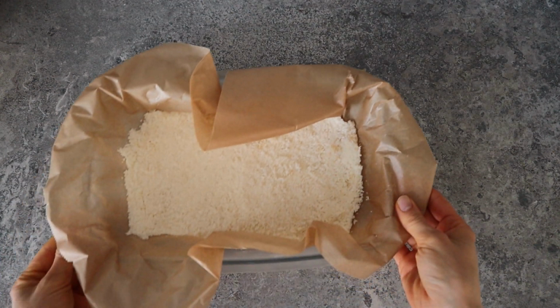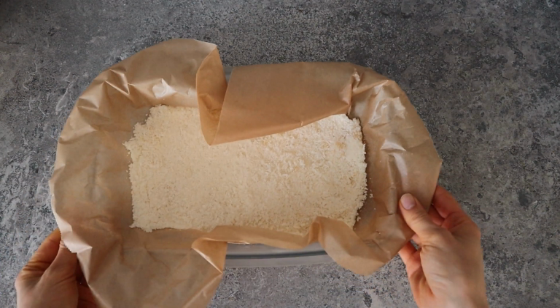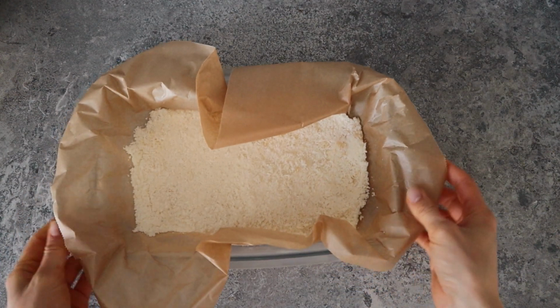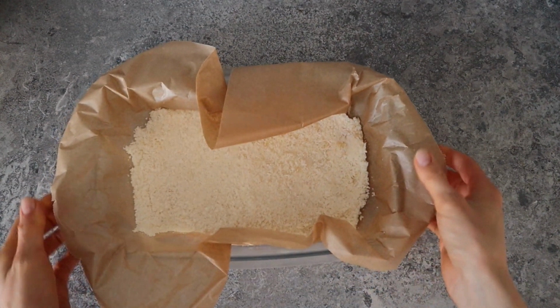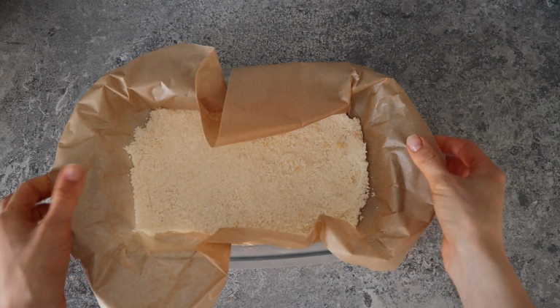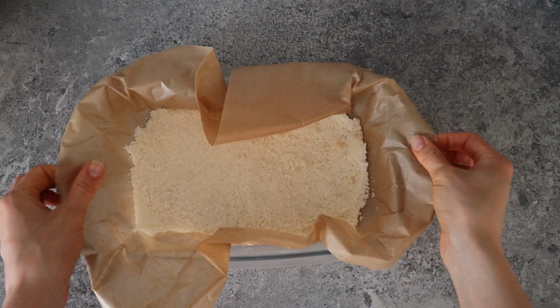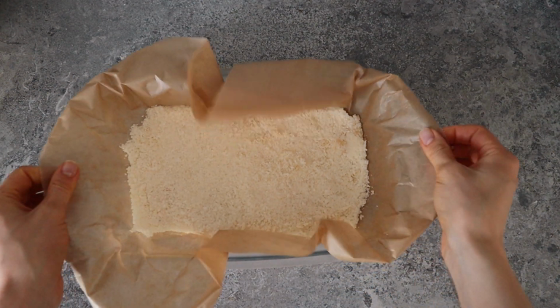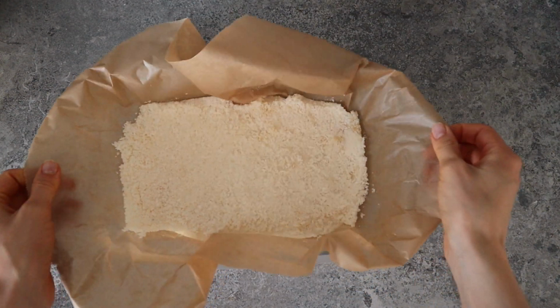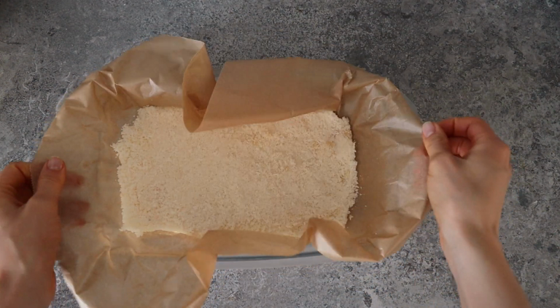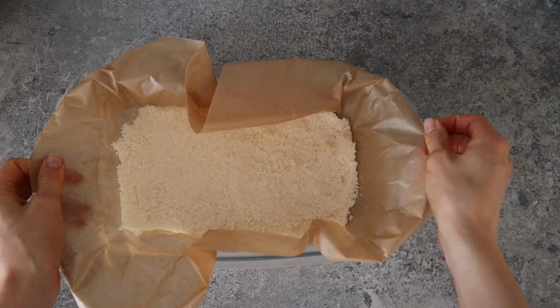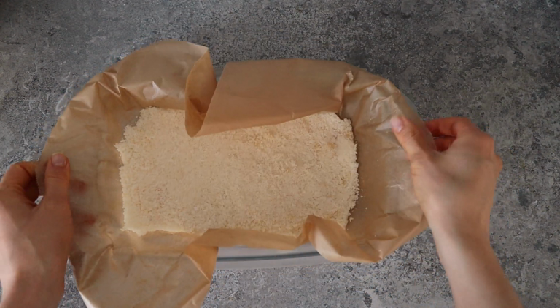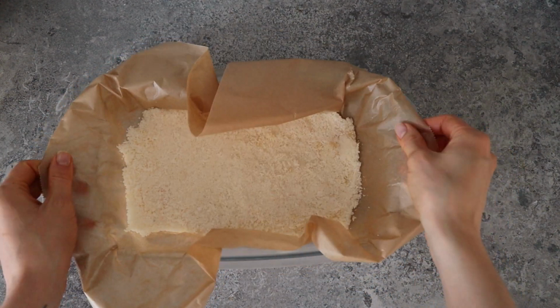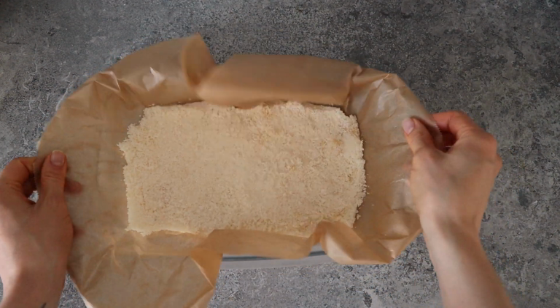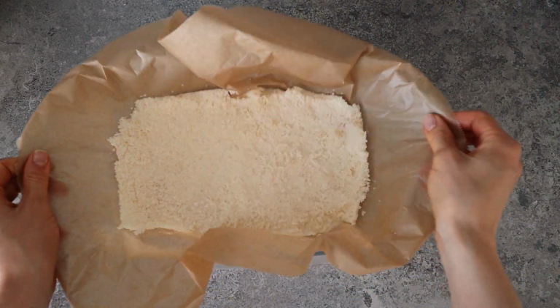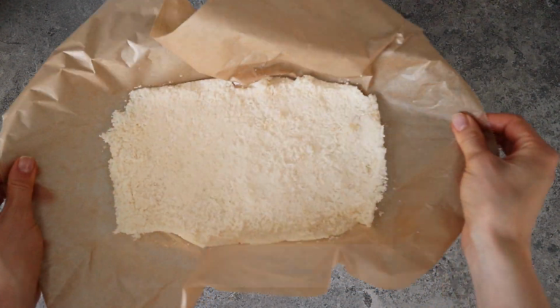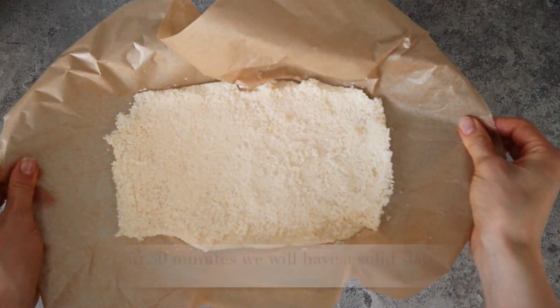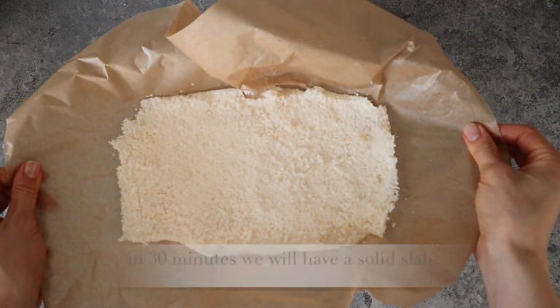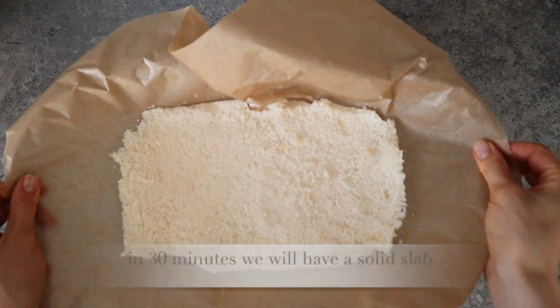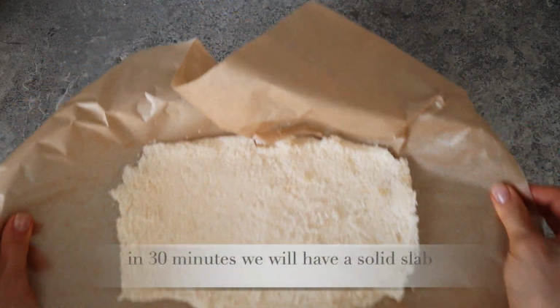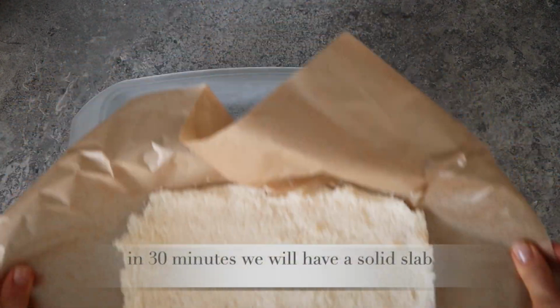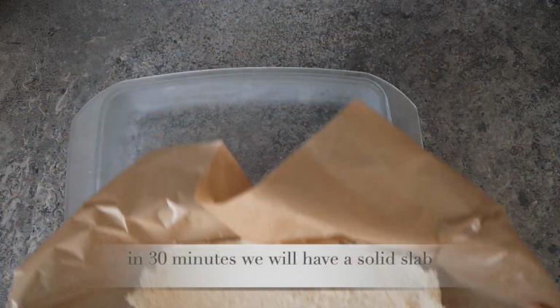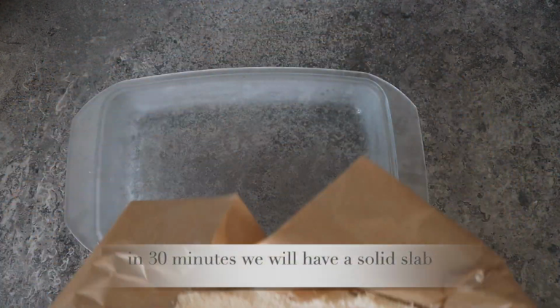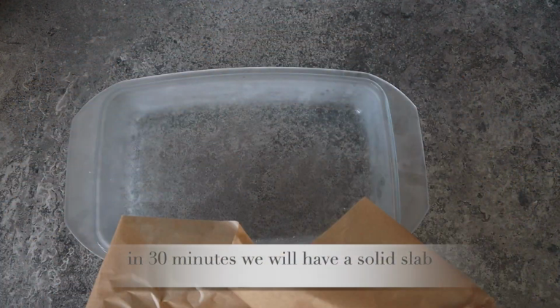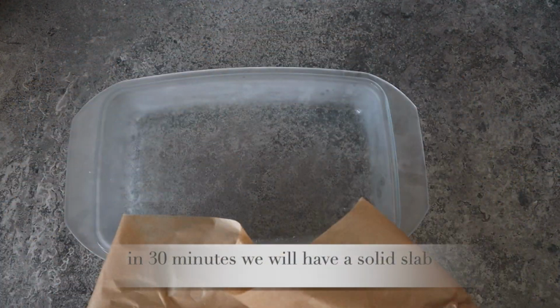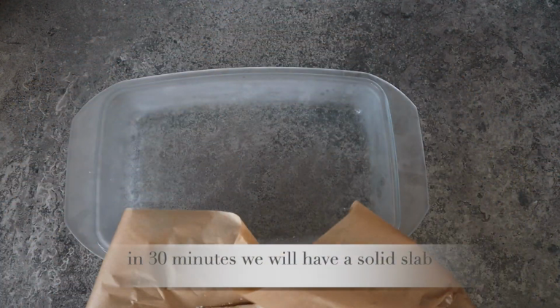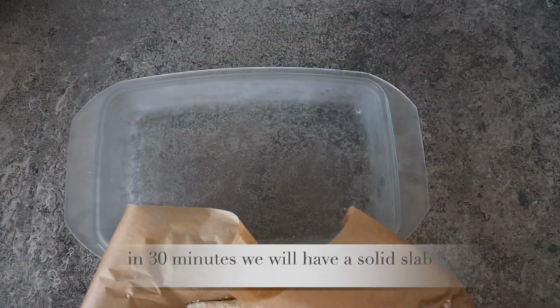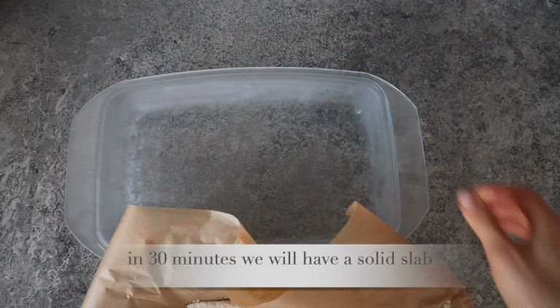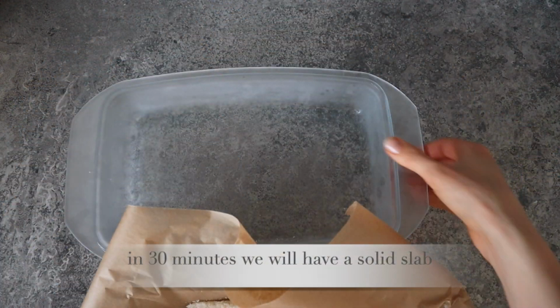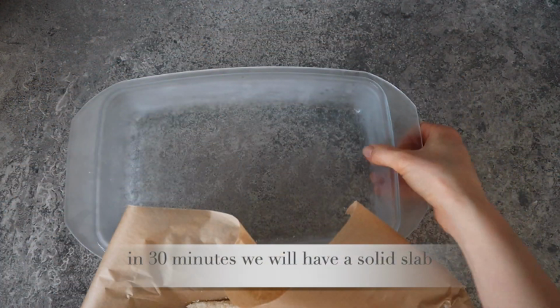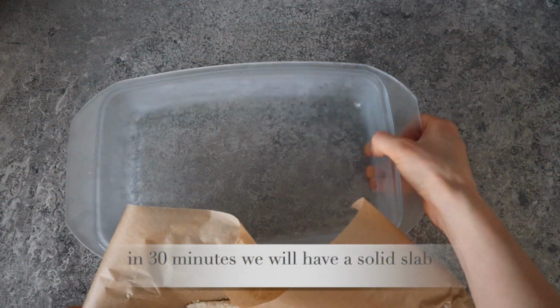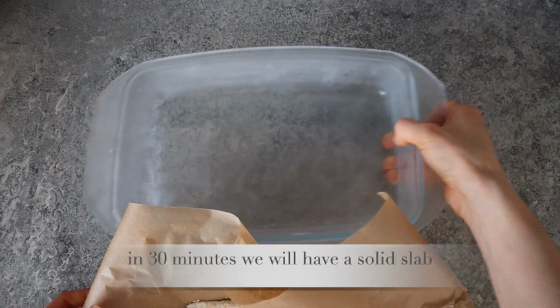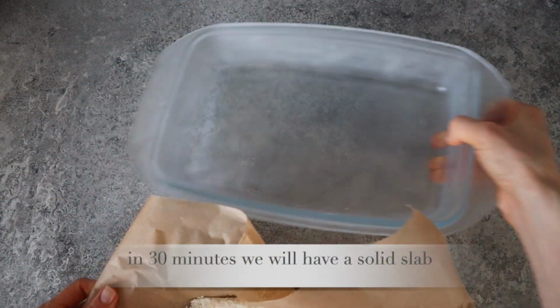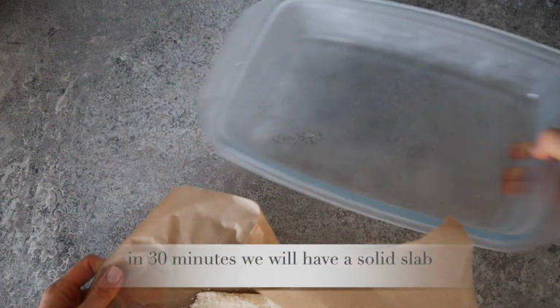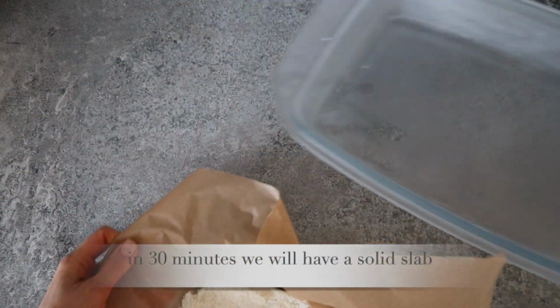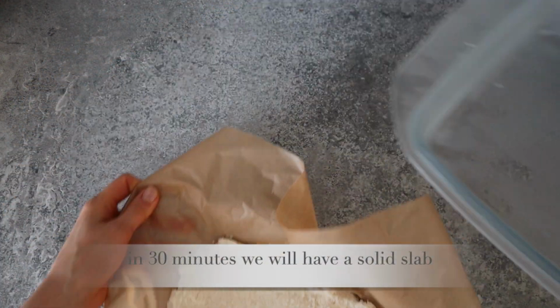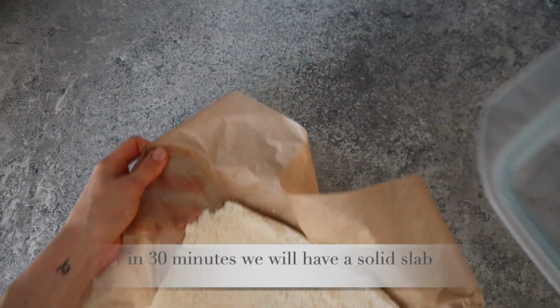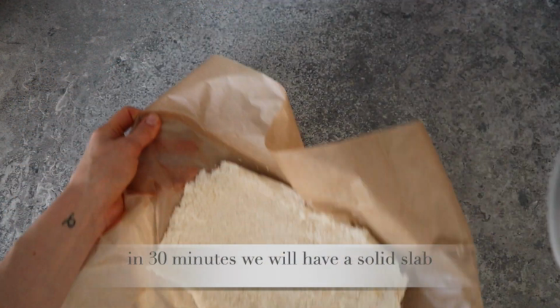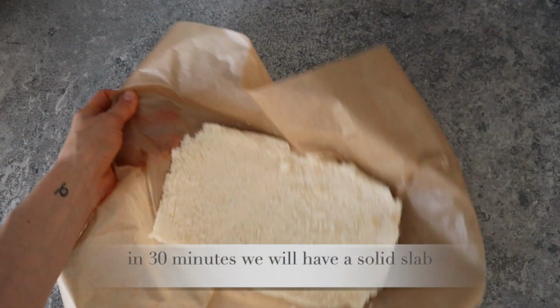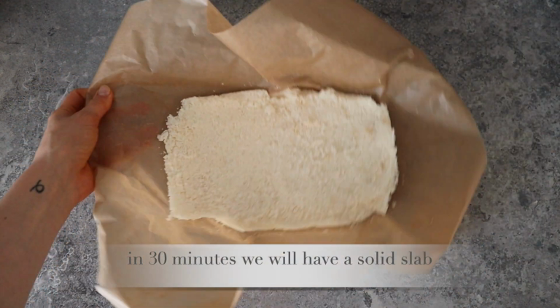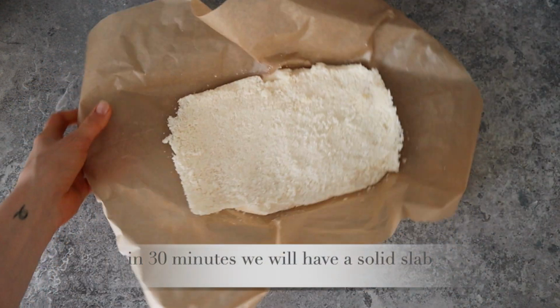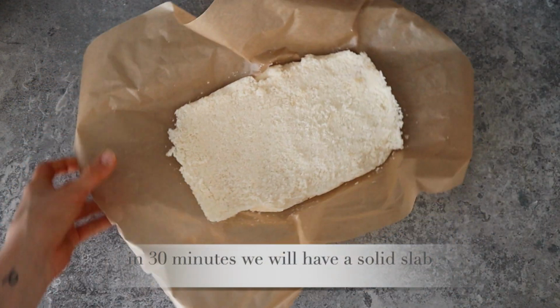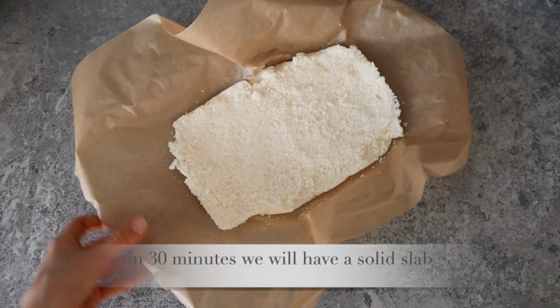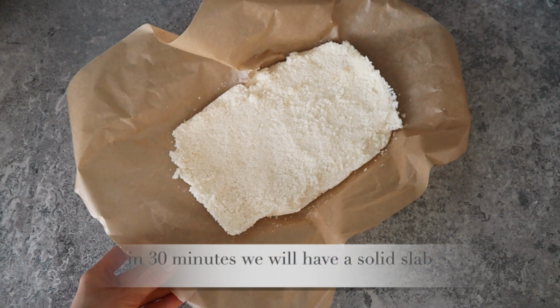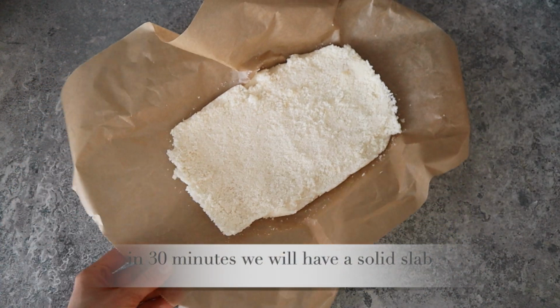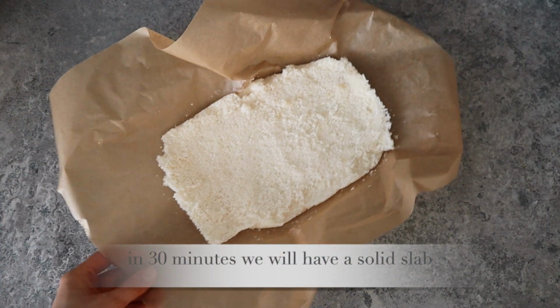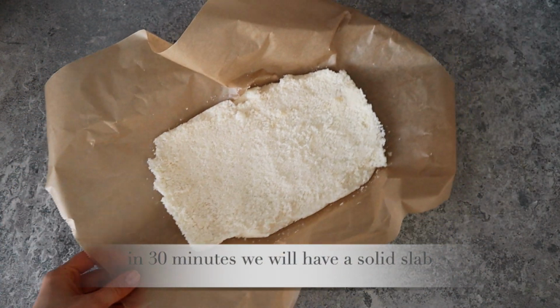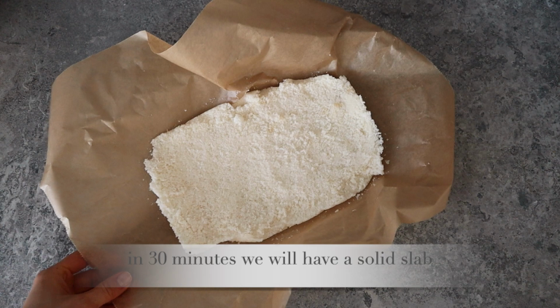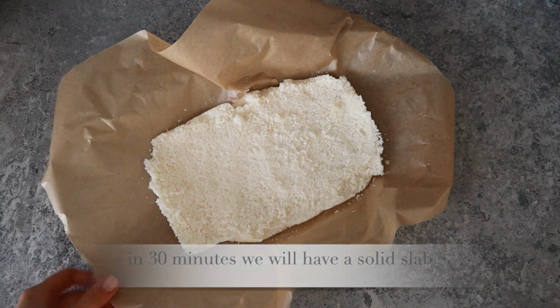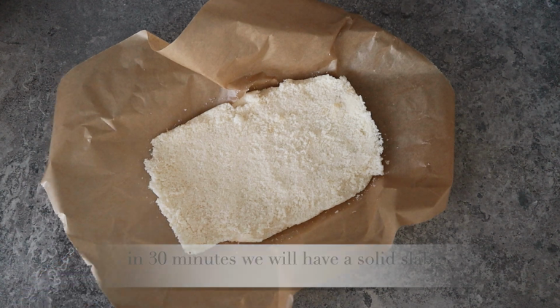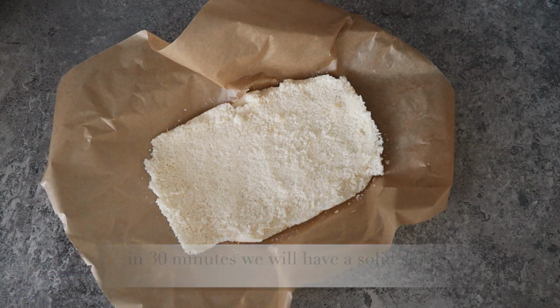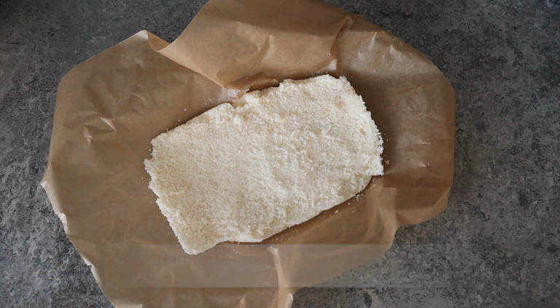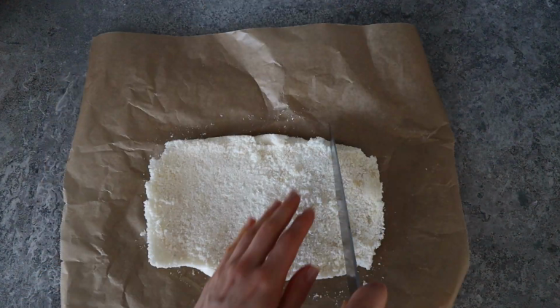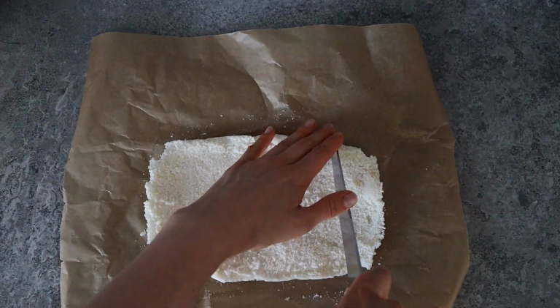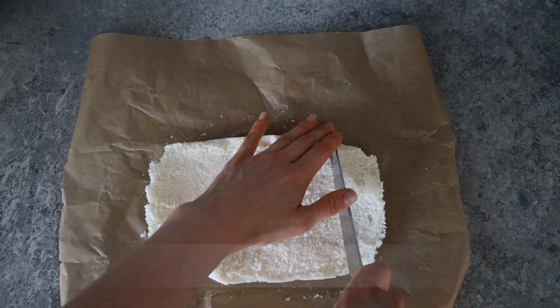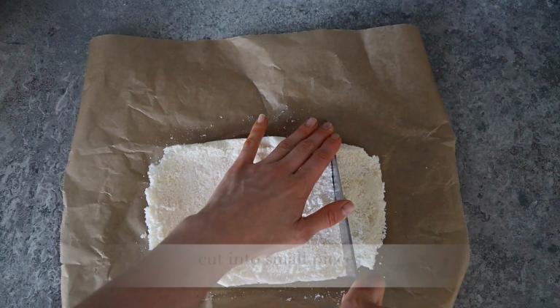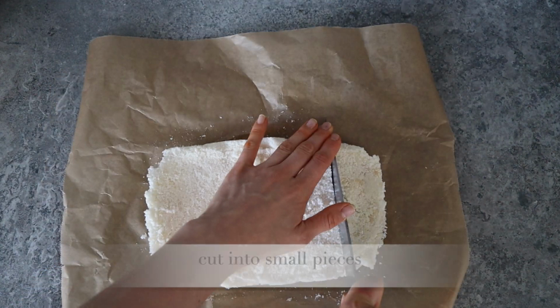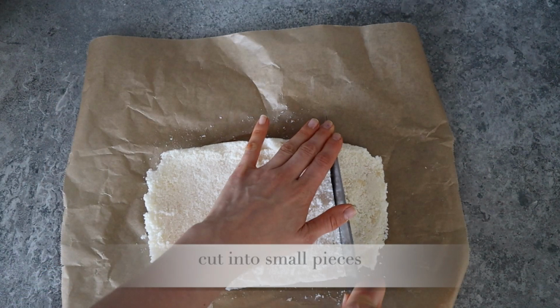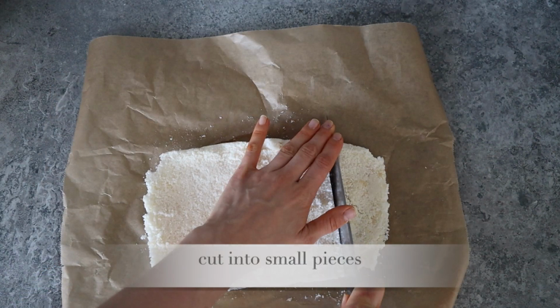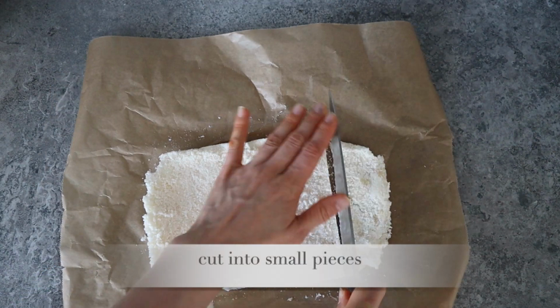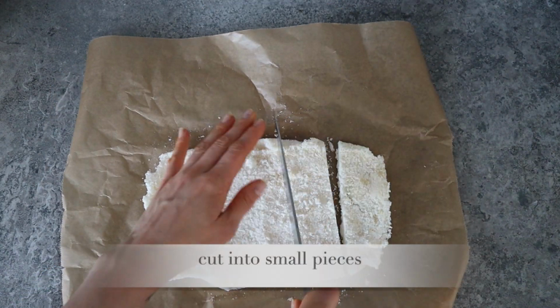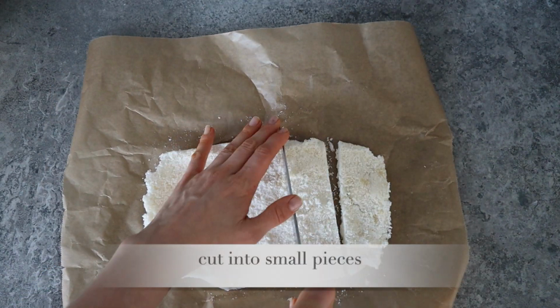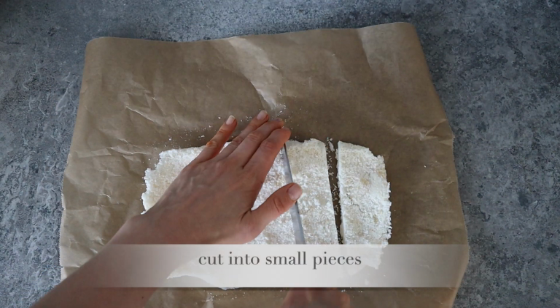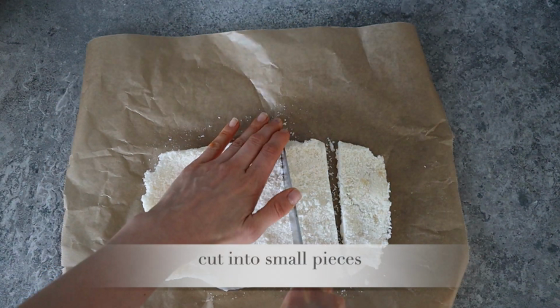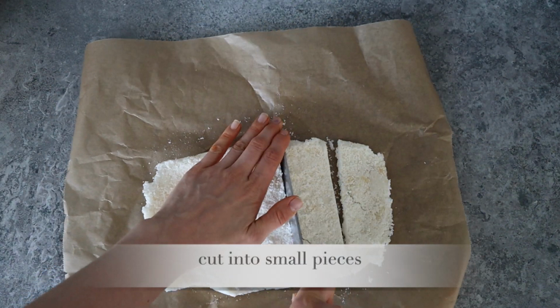After 30 minutes in the freezer we will have a solid slab. Cut it into small pieces.